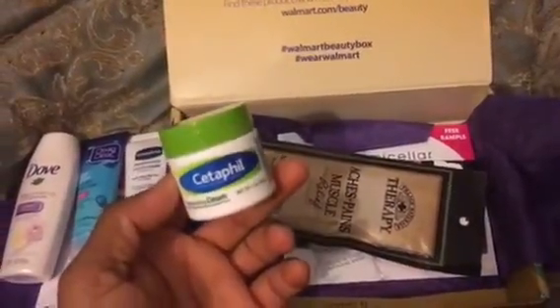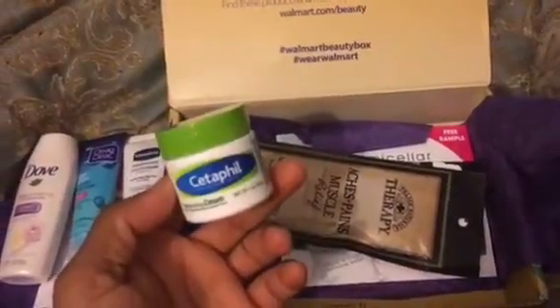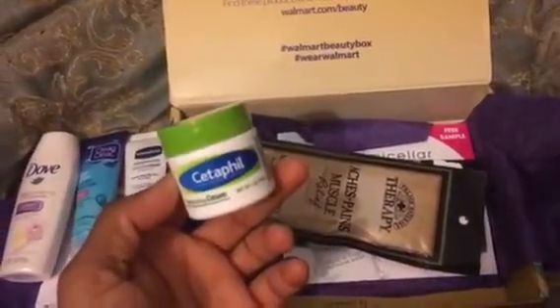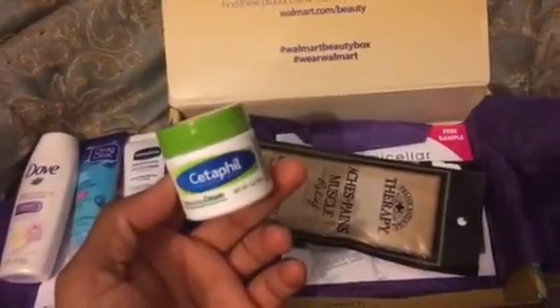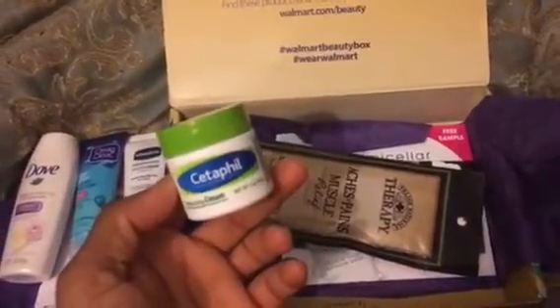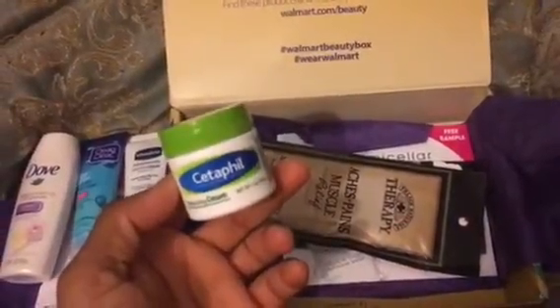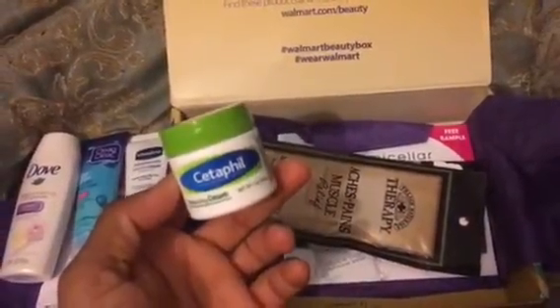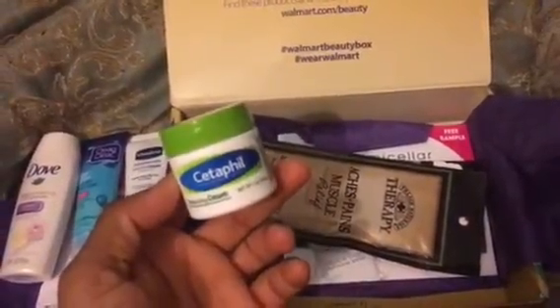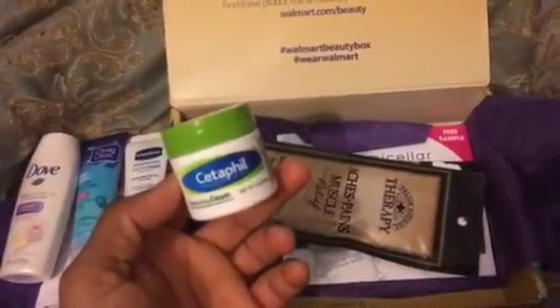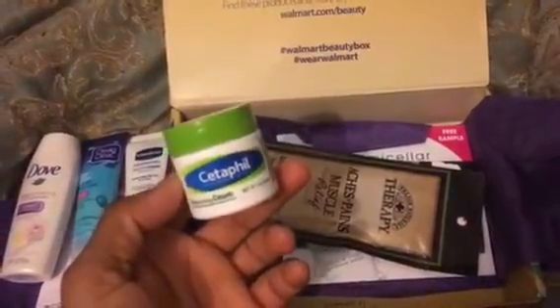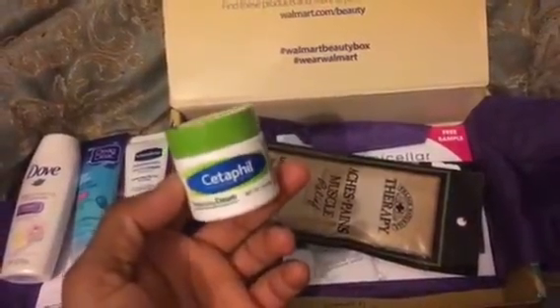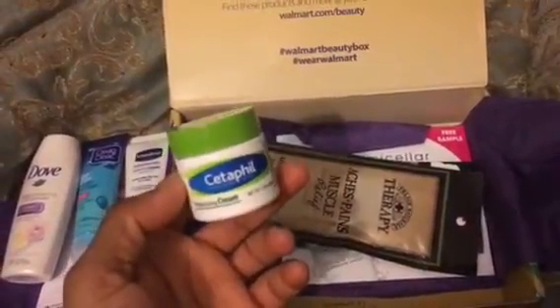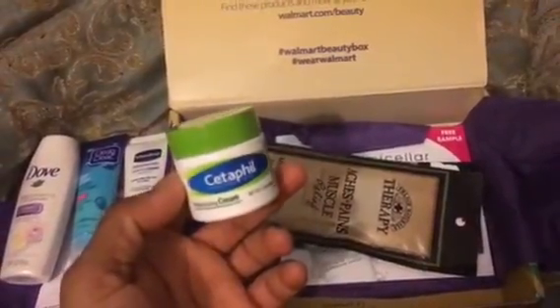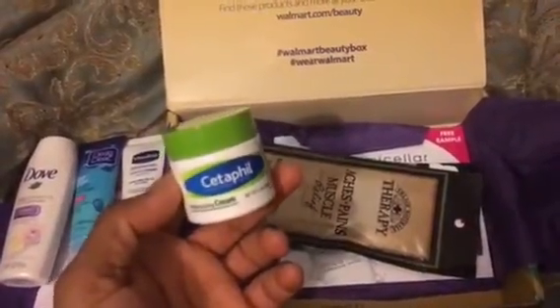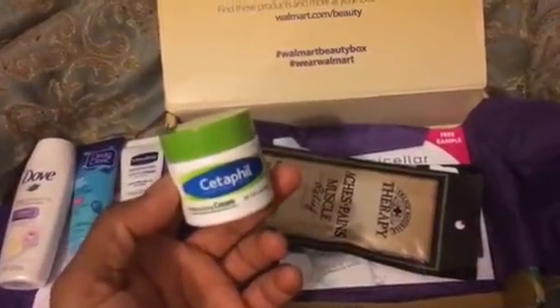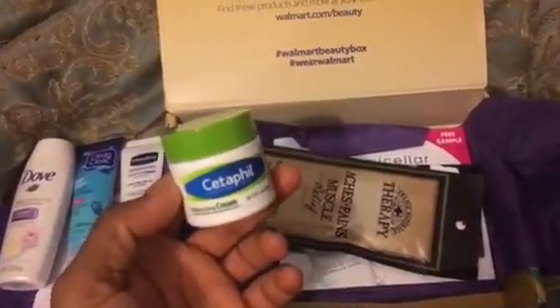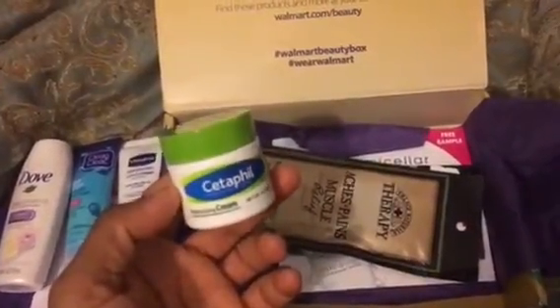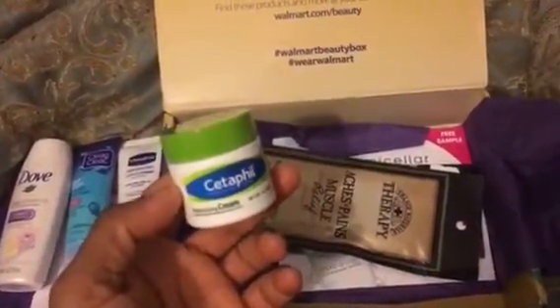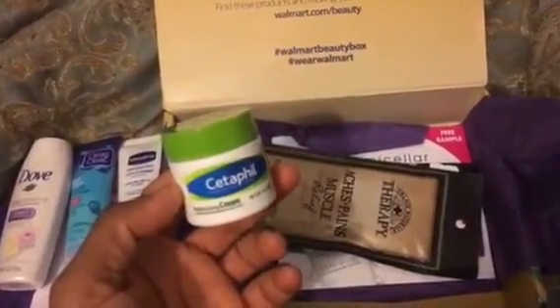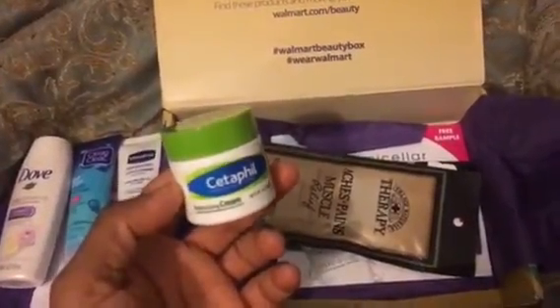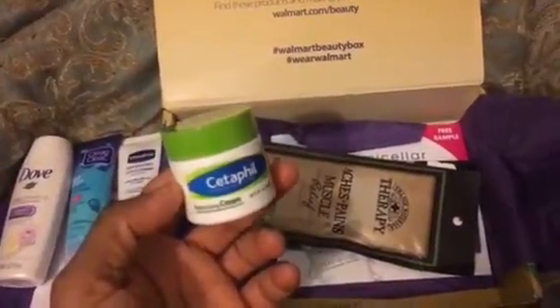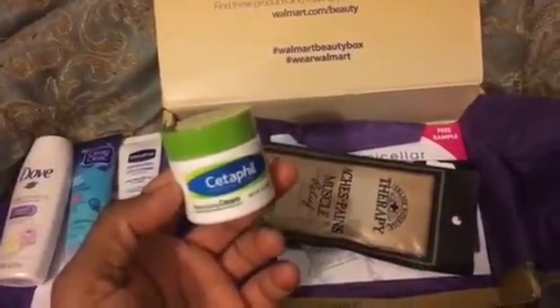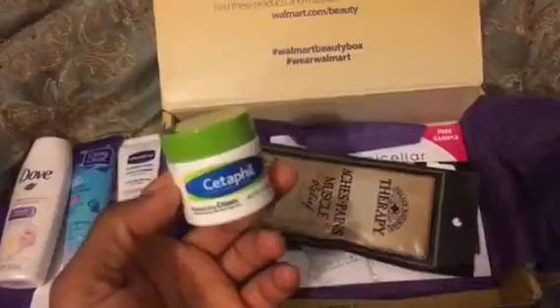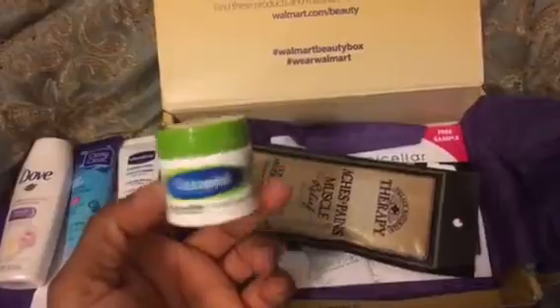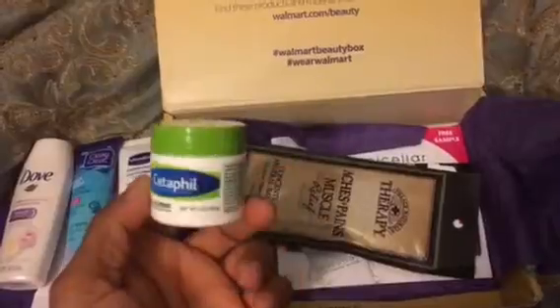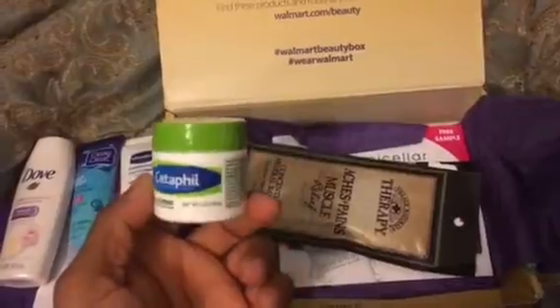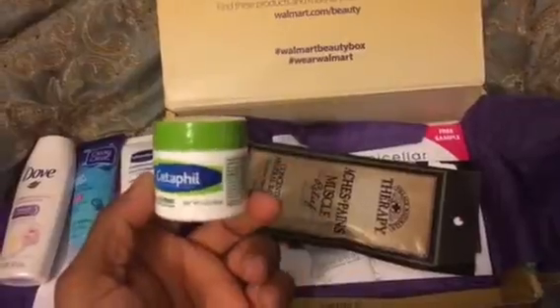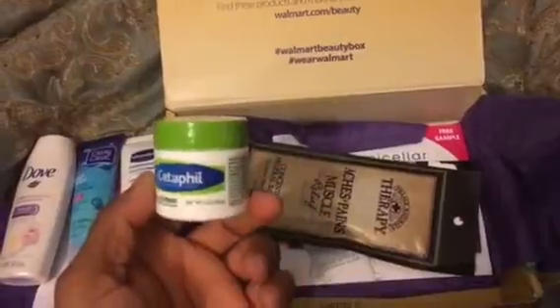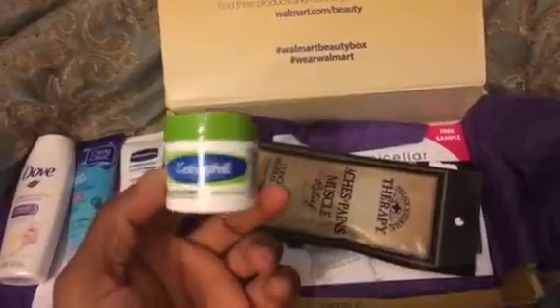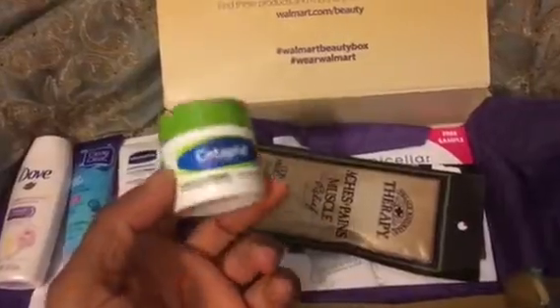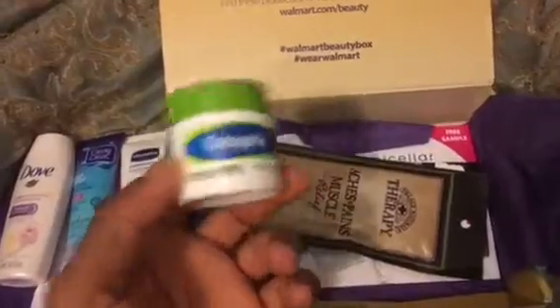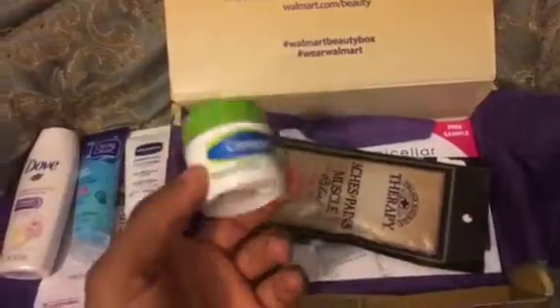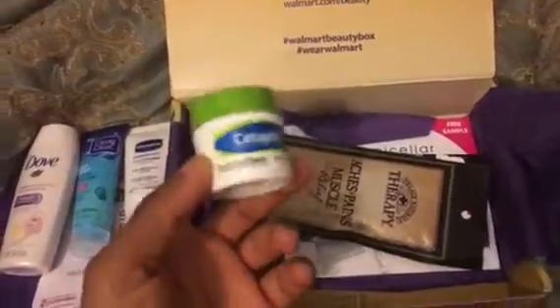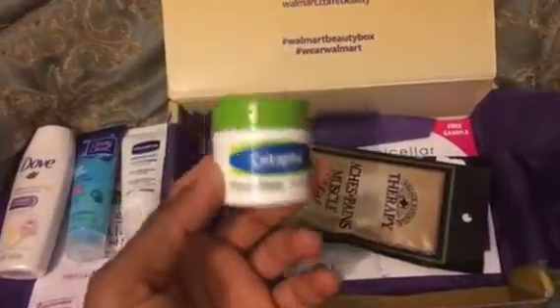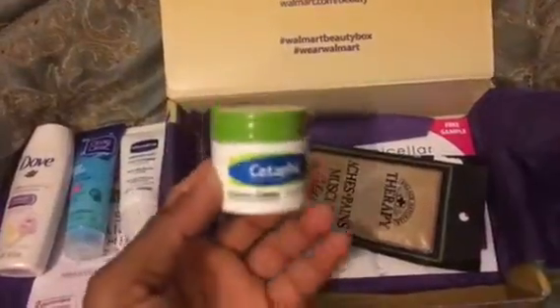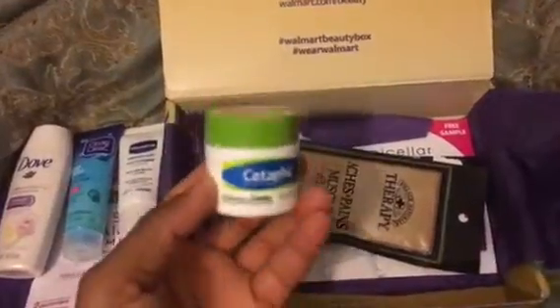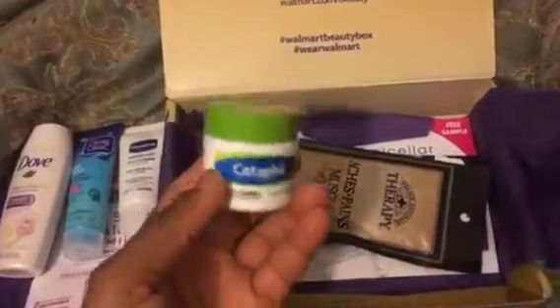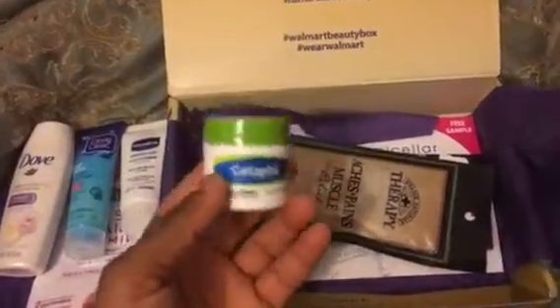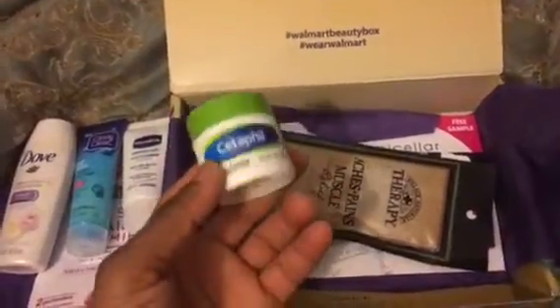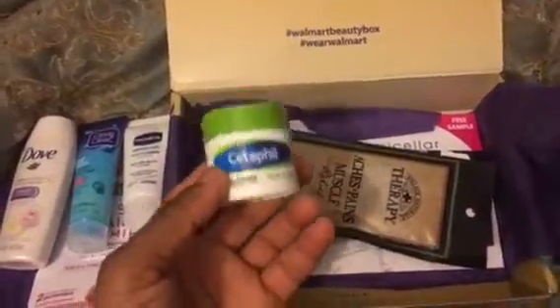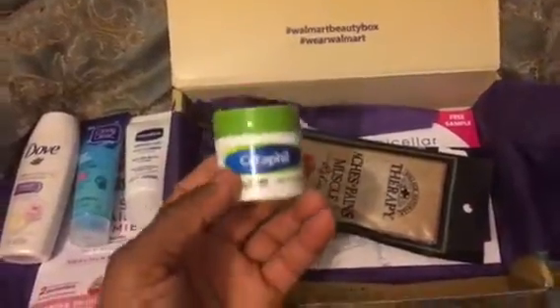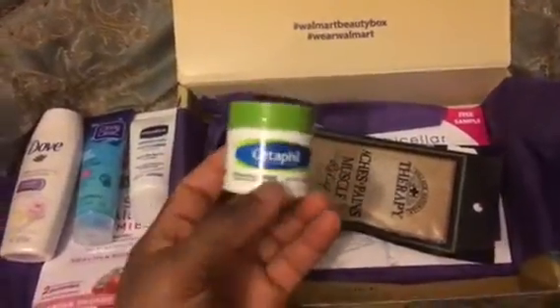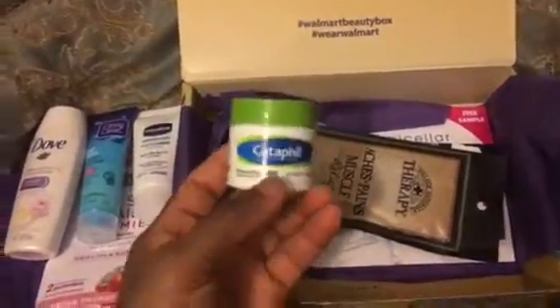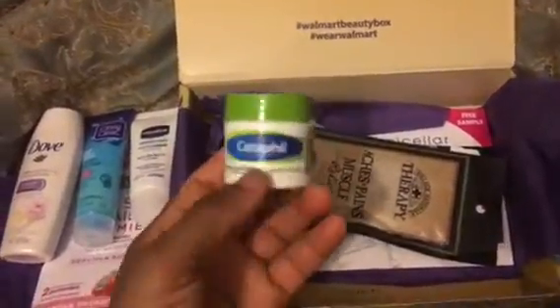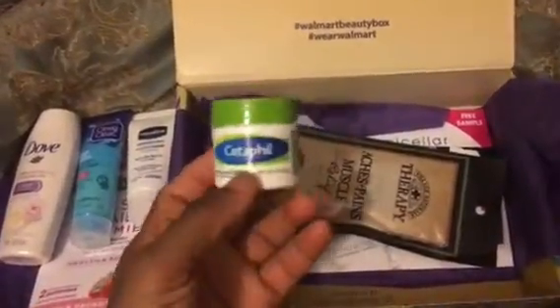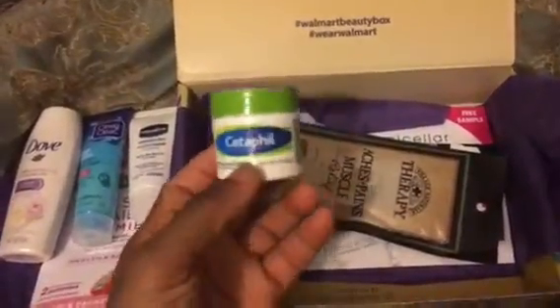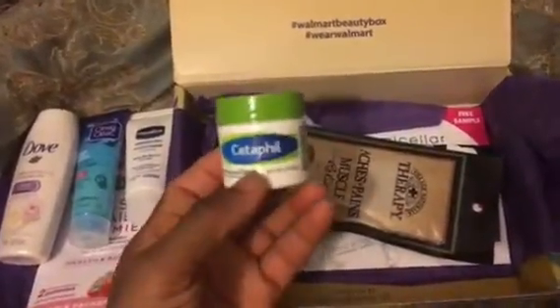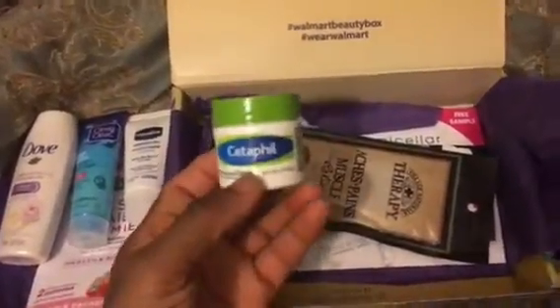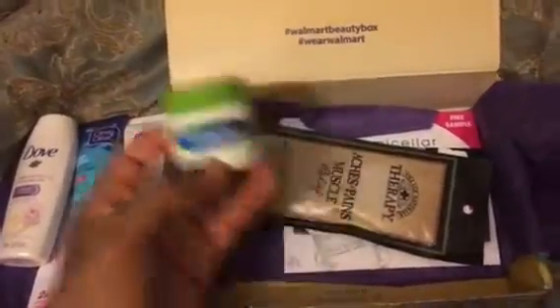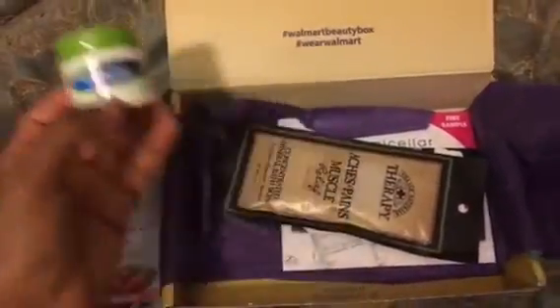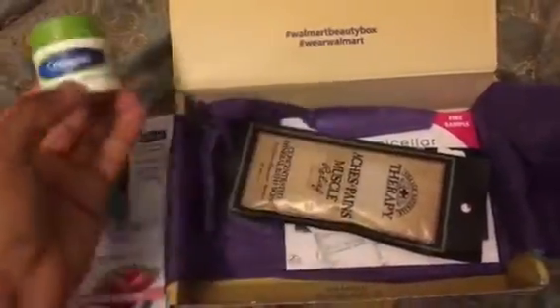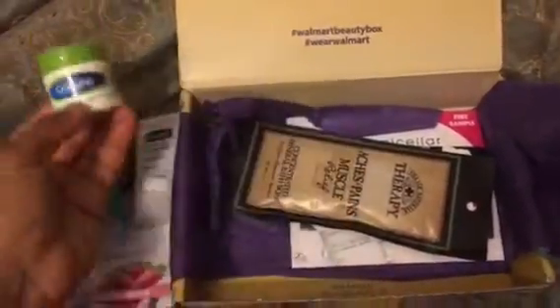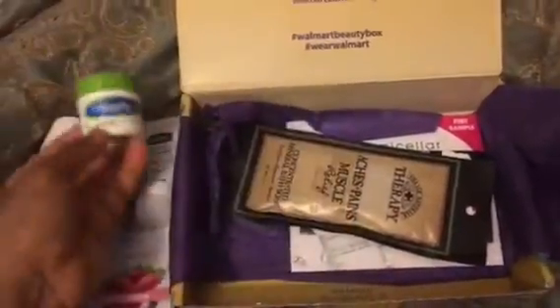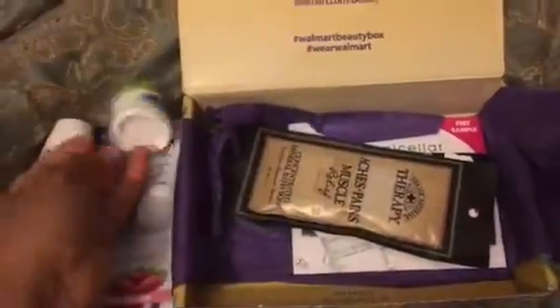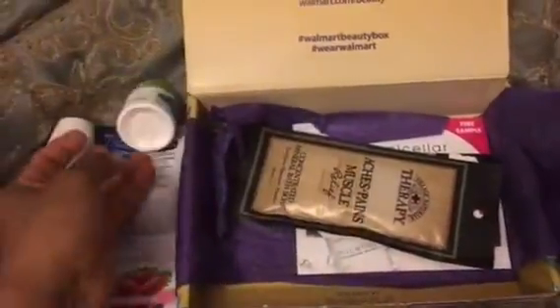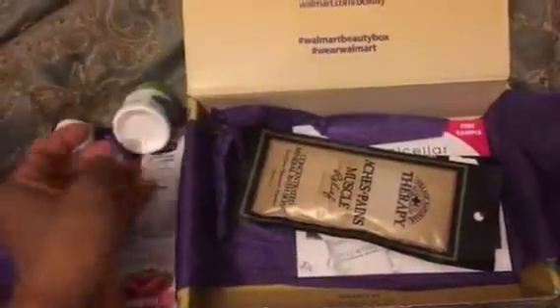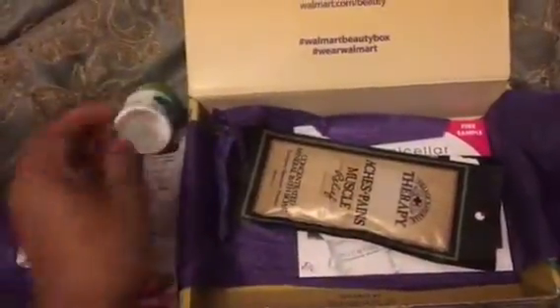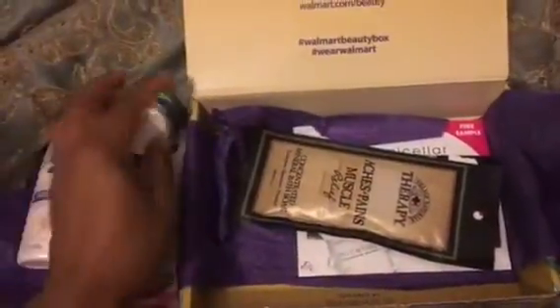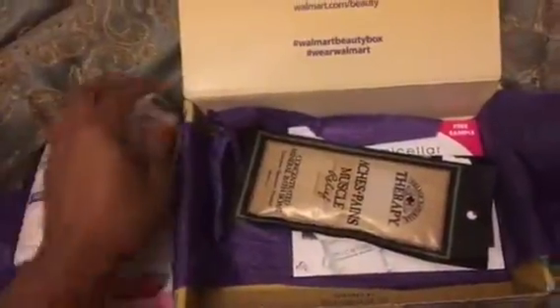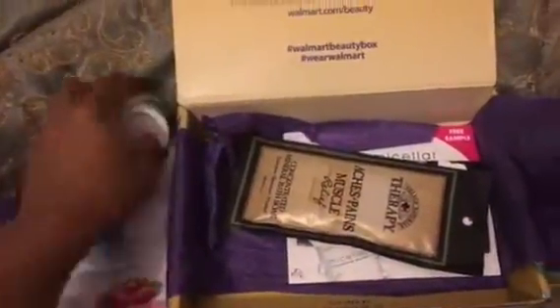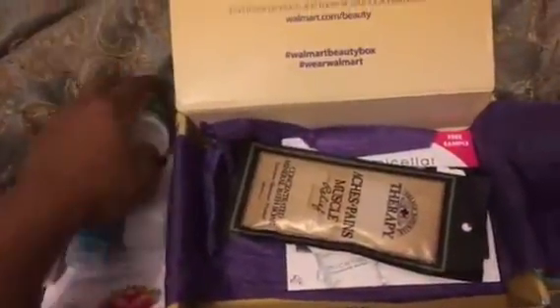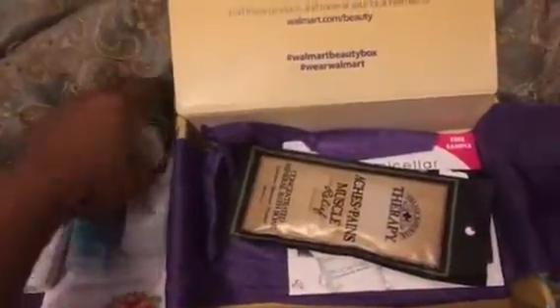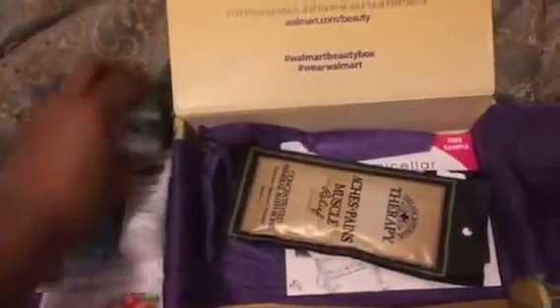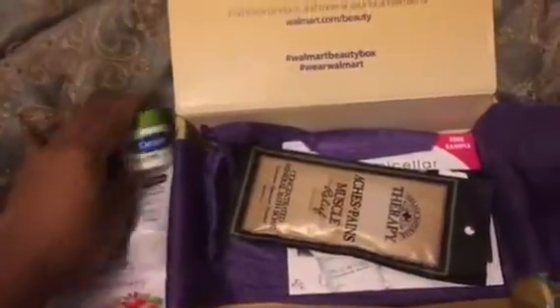Another sample I don't mind receiving — though I wish they'd change it up — is the Cetaphil moisturizing cream. It's a great product. I pass it down to my daughter for her skin; that's the one product she uses on her face.